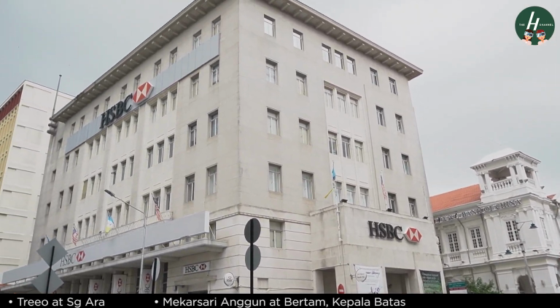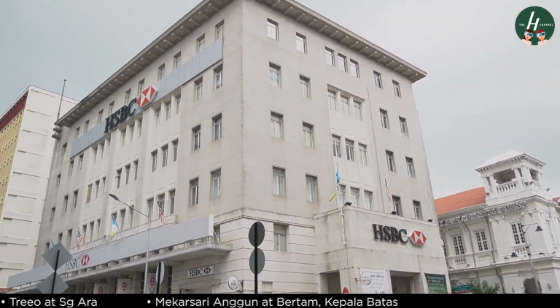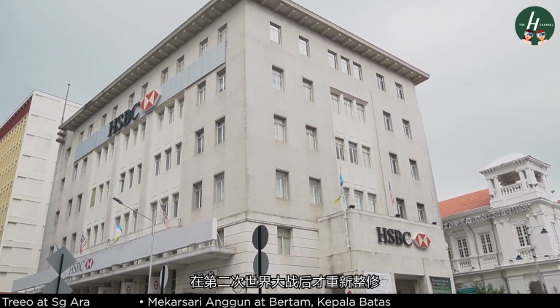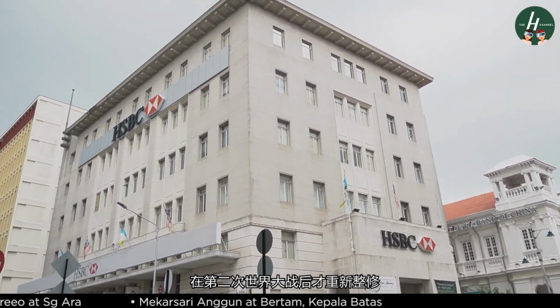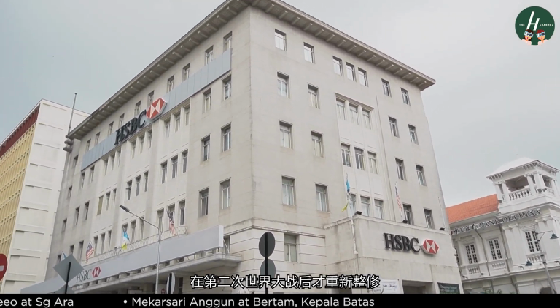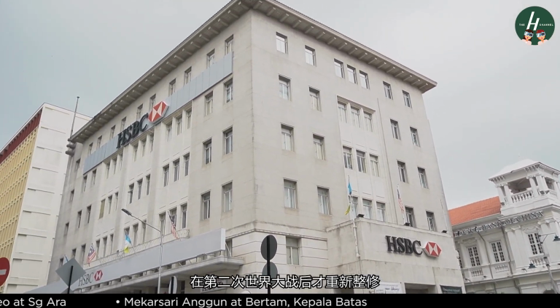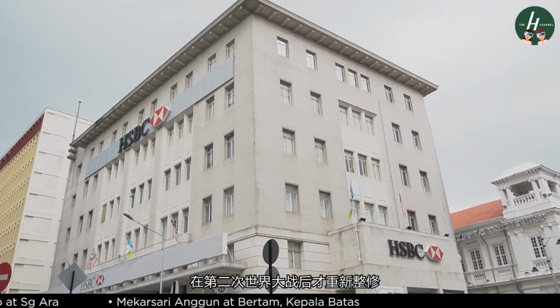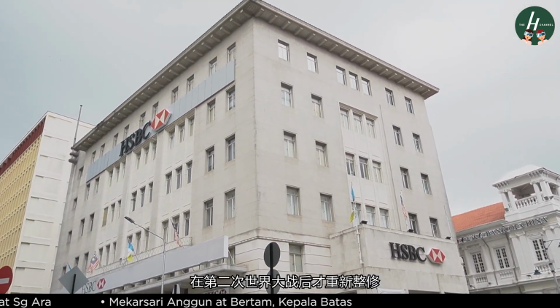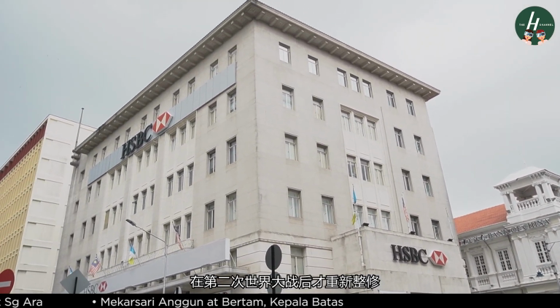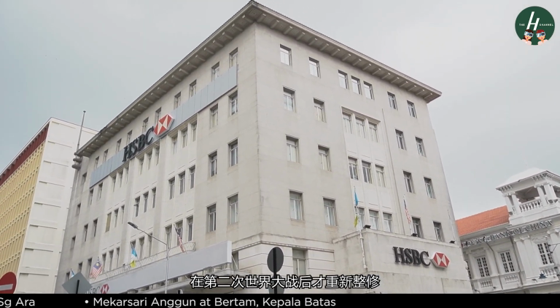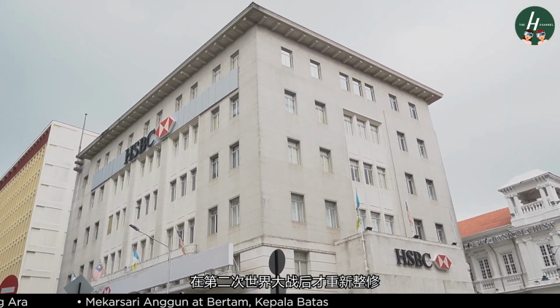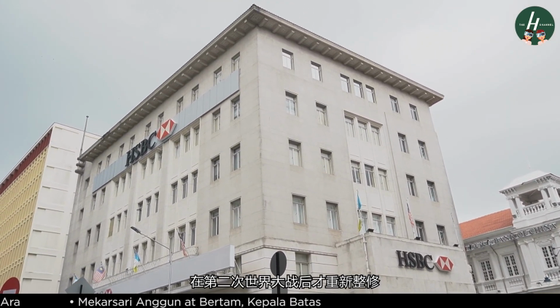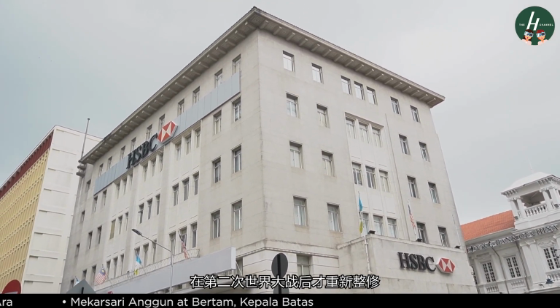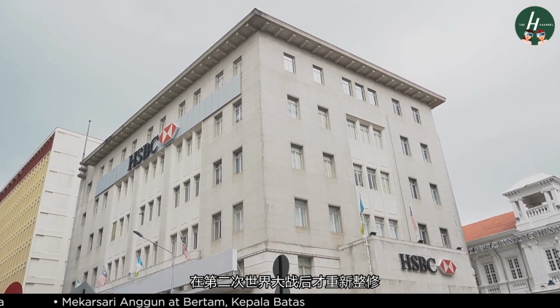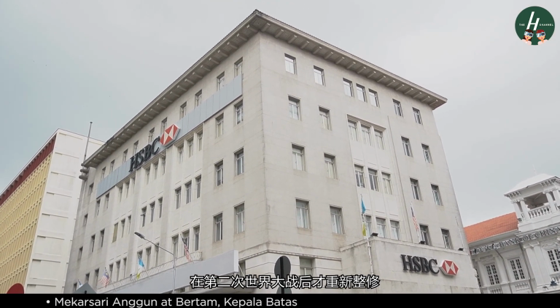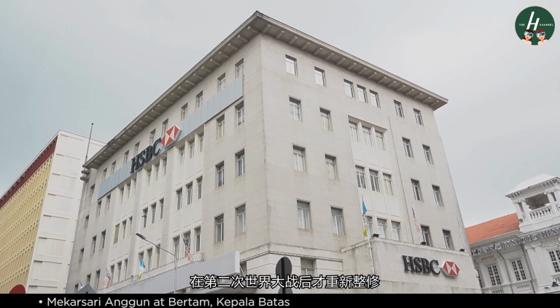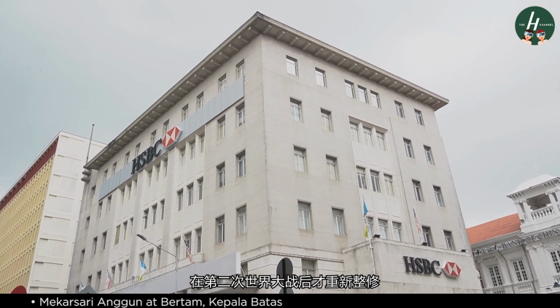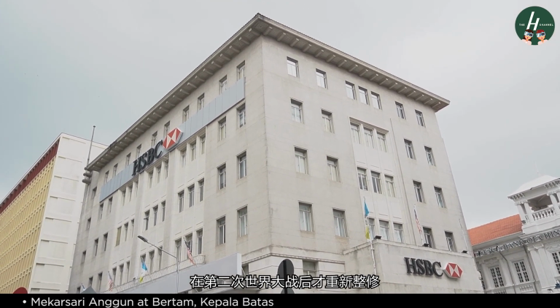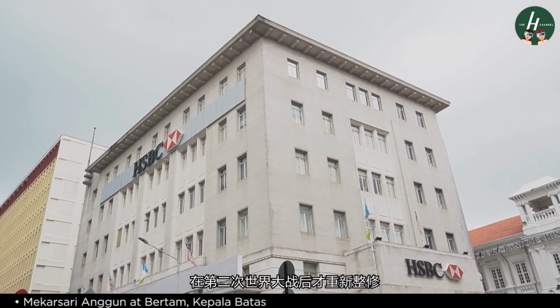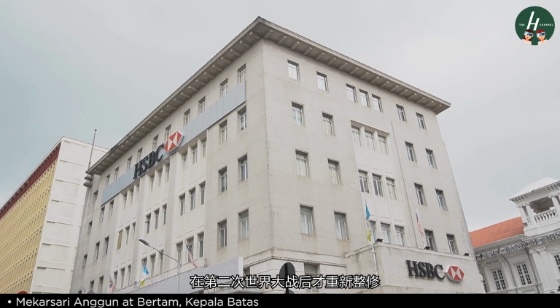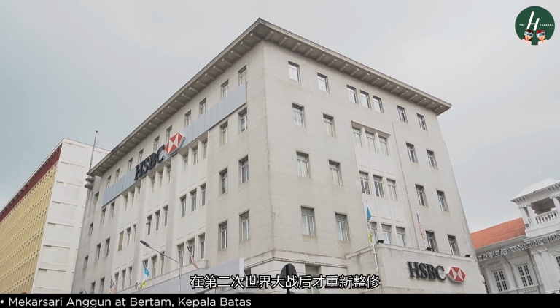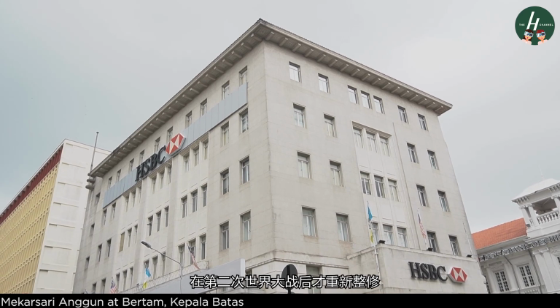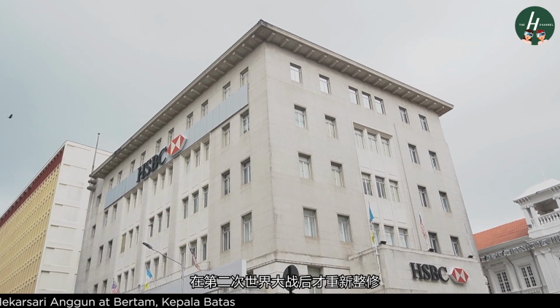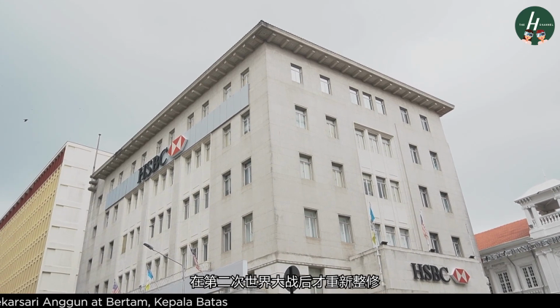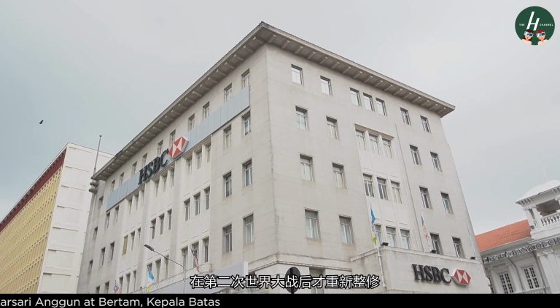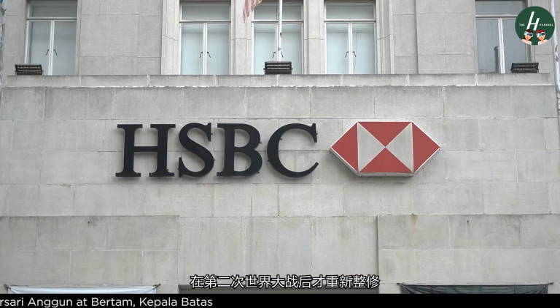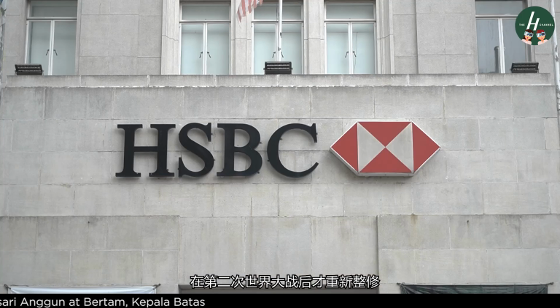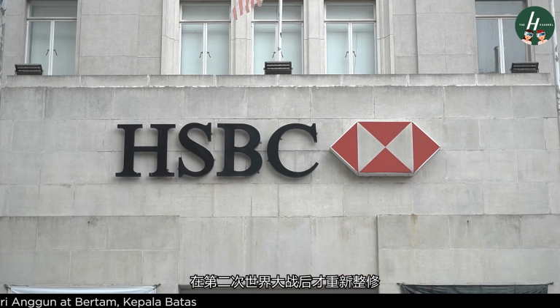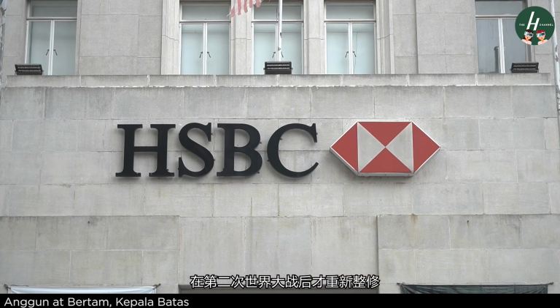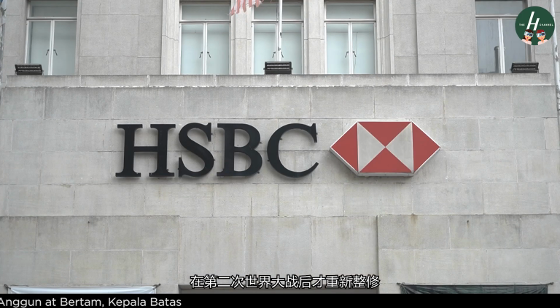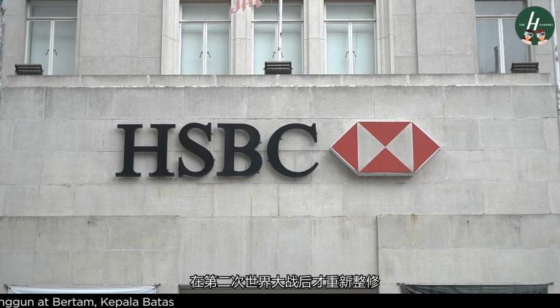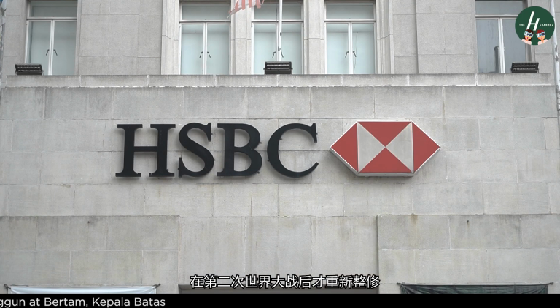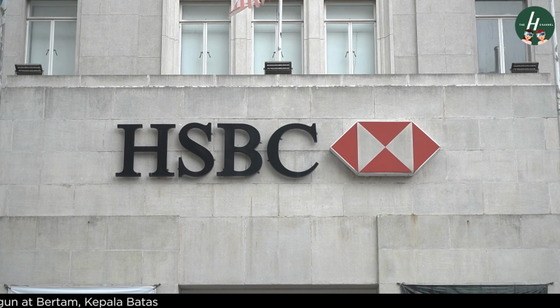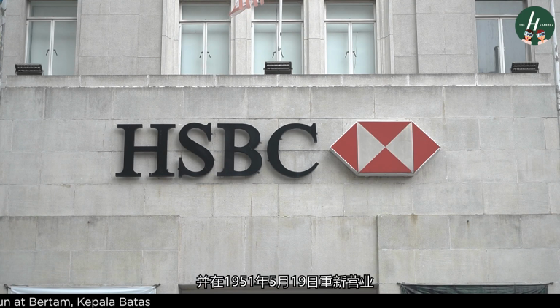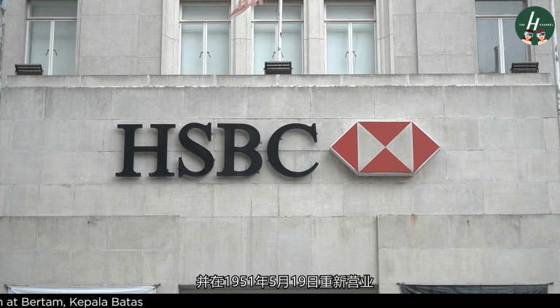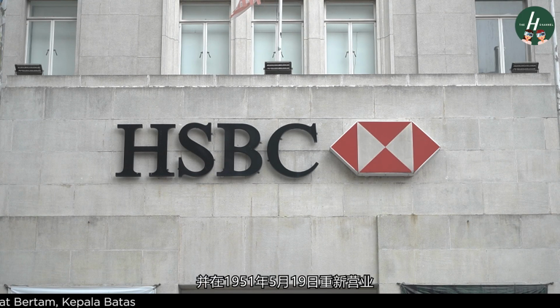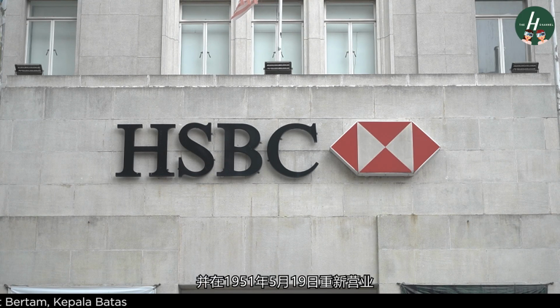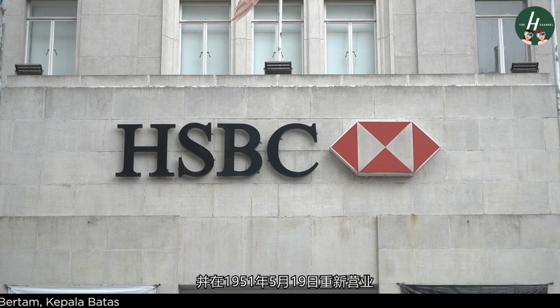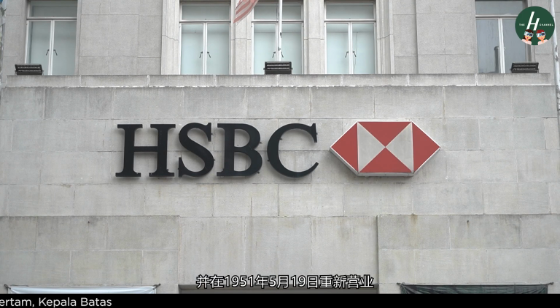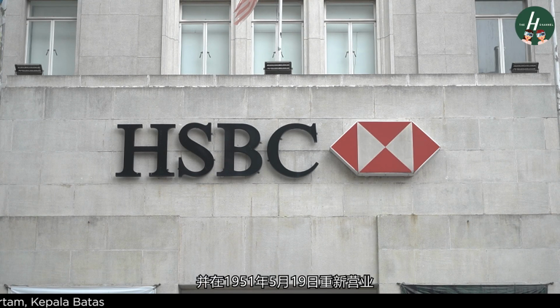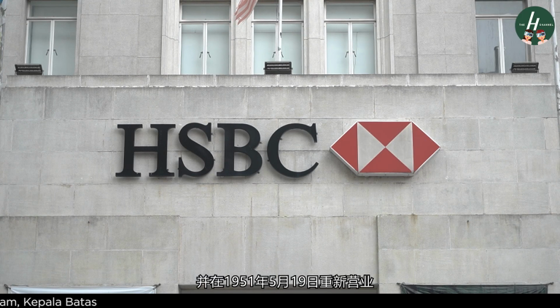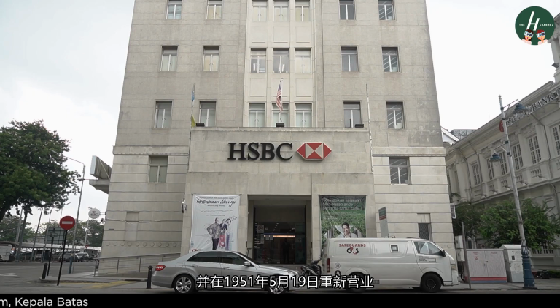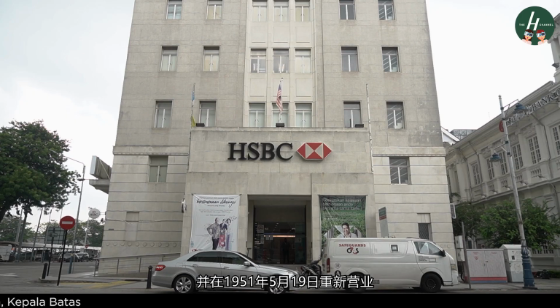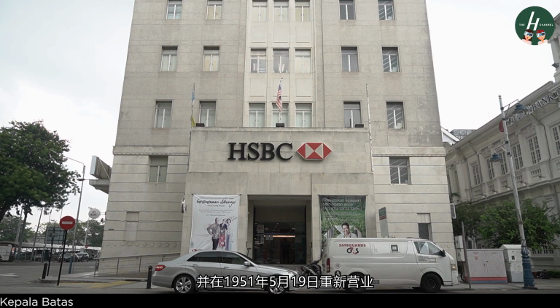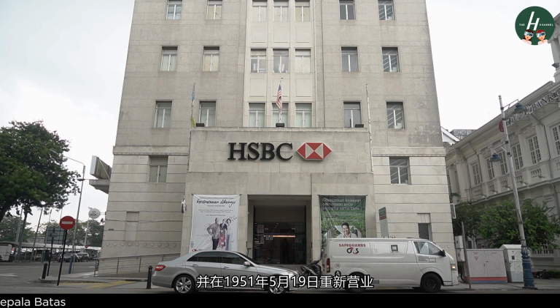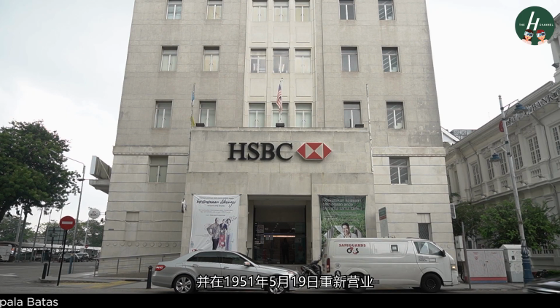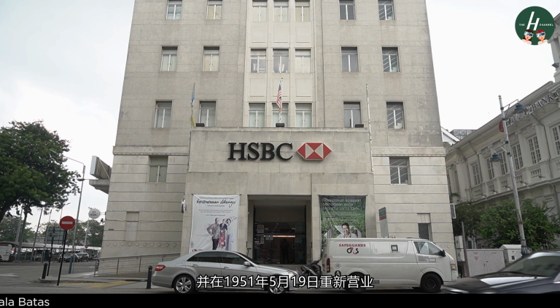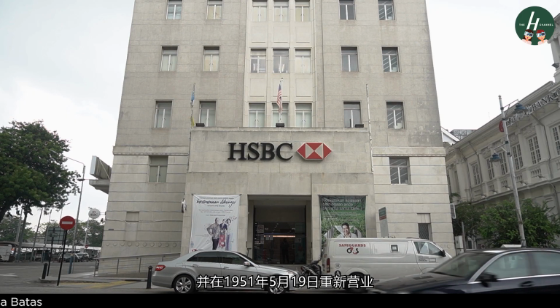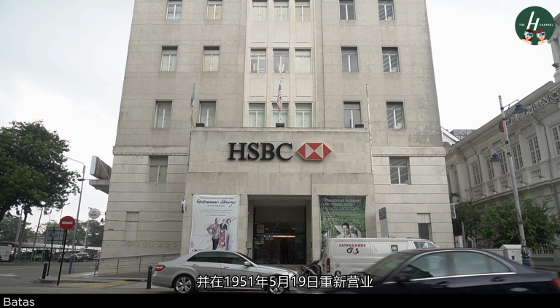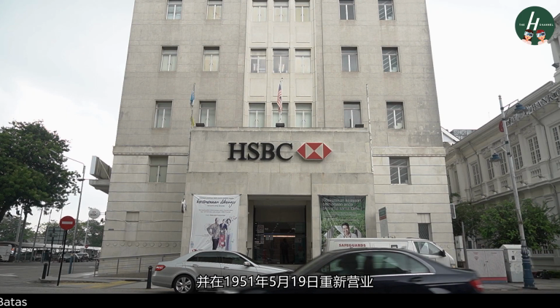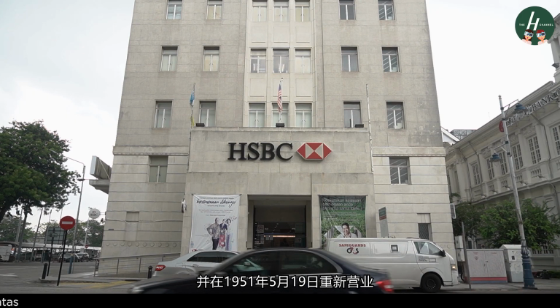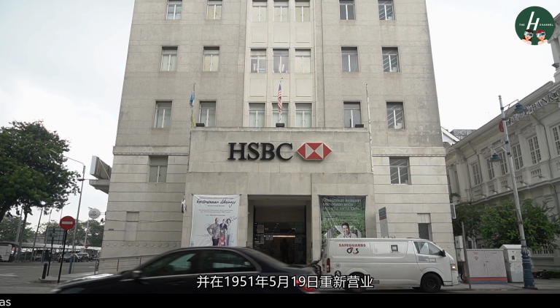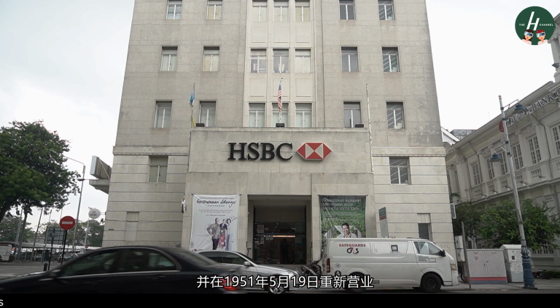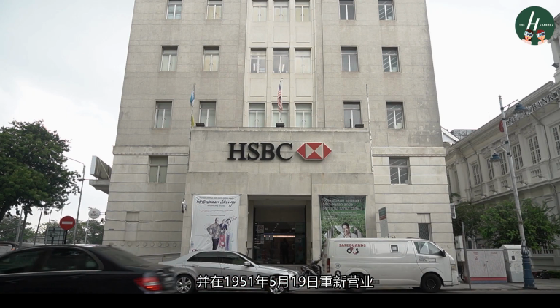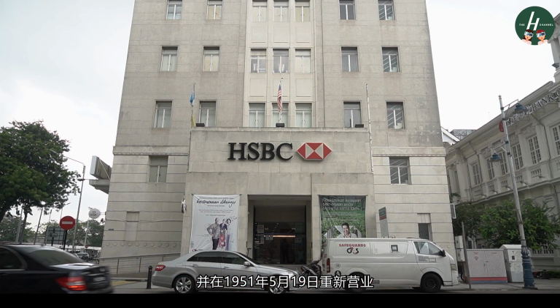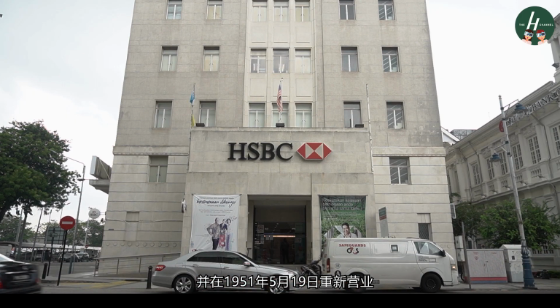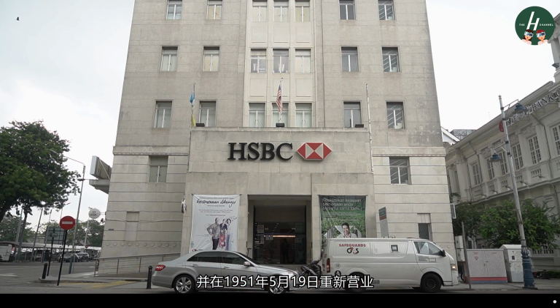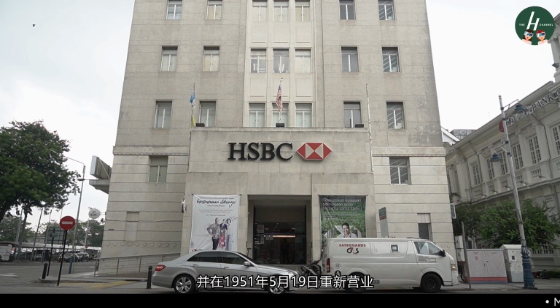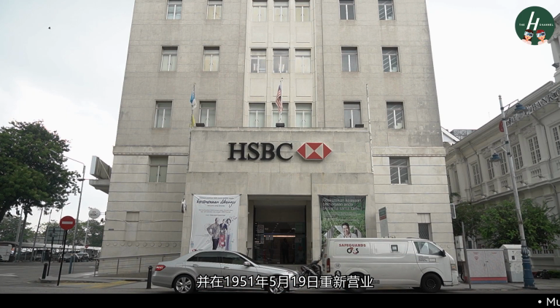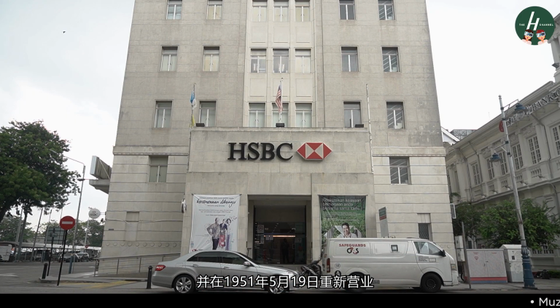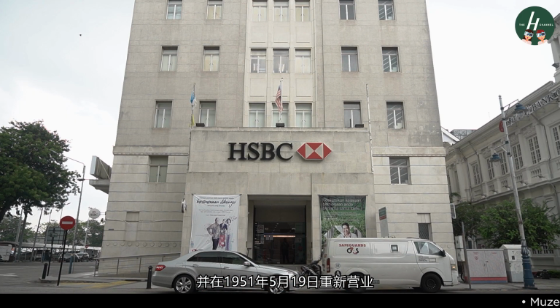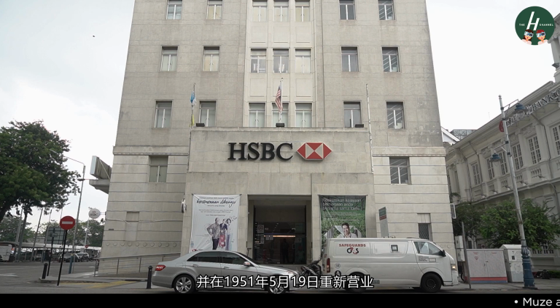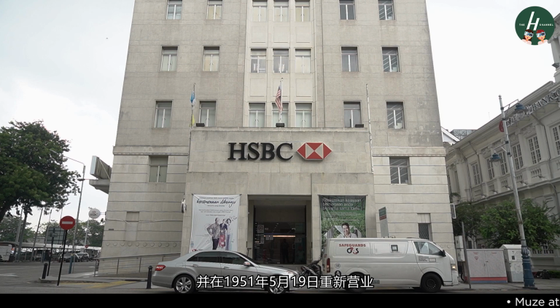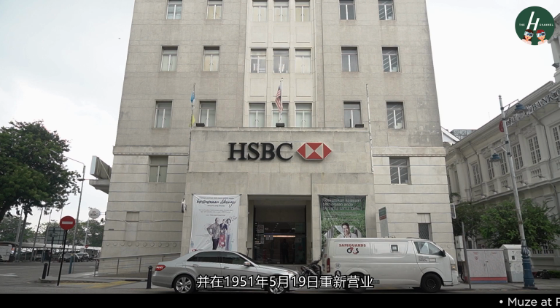Only after World War II did the bank decide to modernize its premises, and it officially reopened here on 19 May 1951.